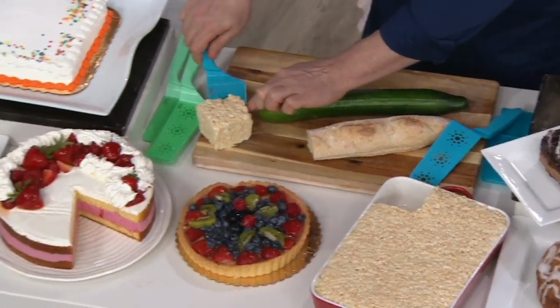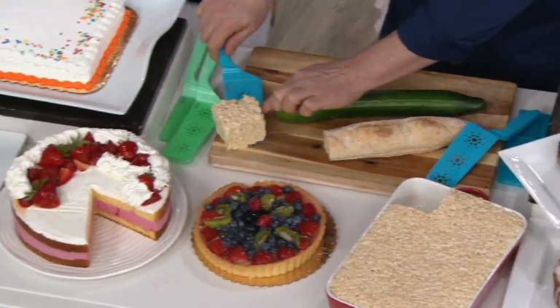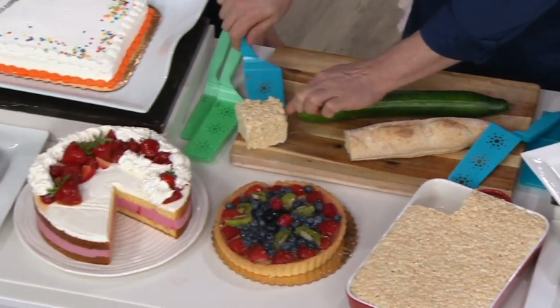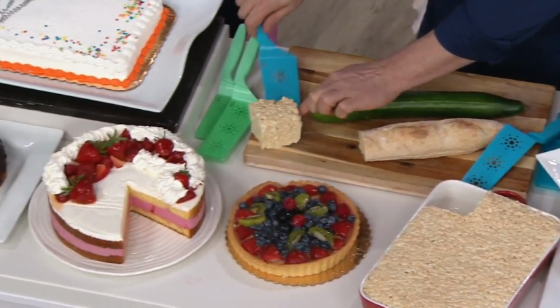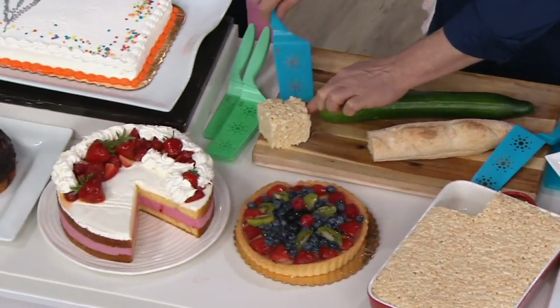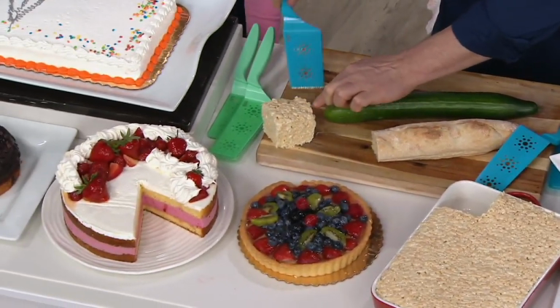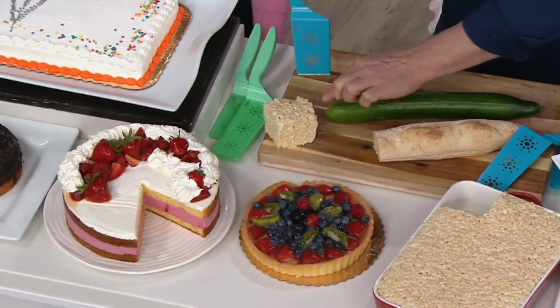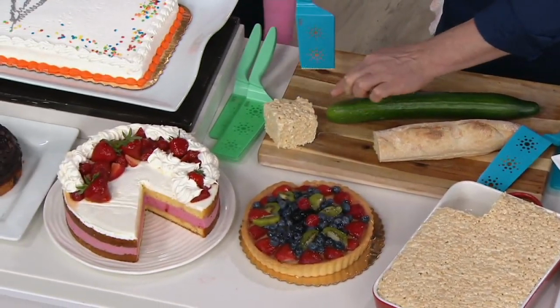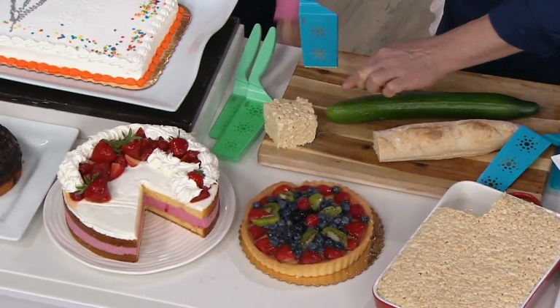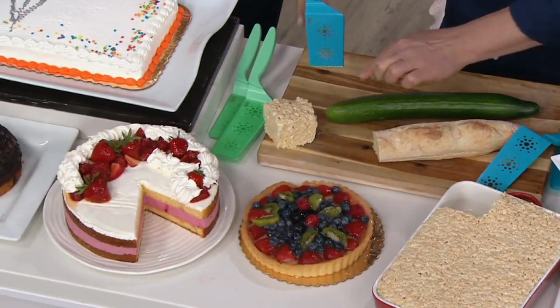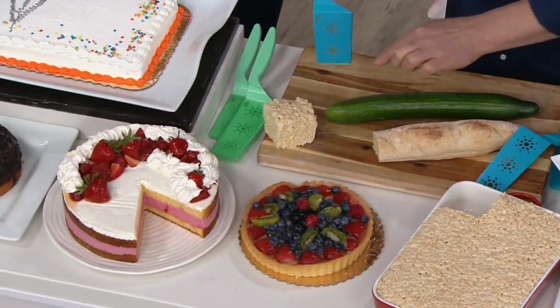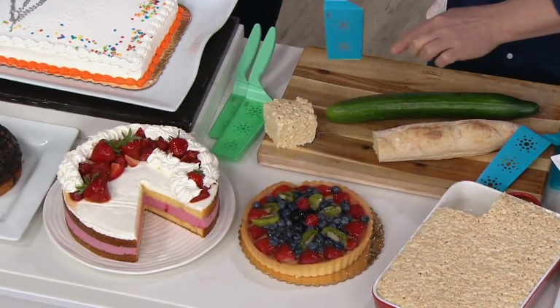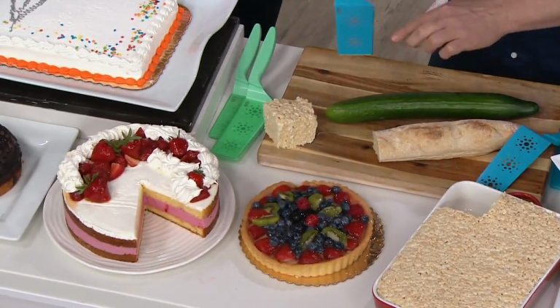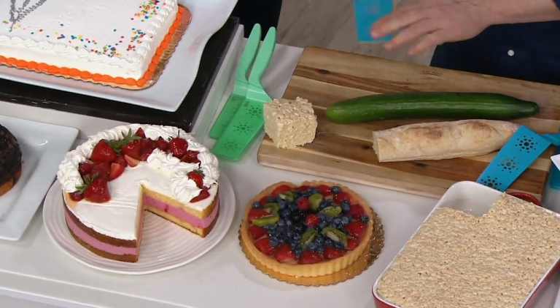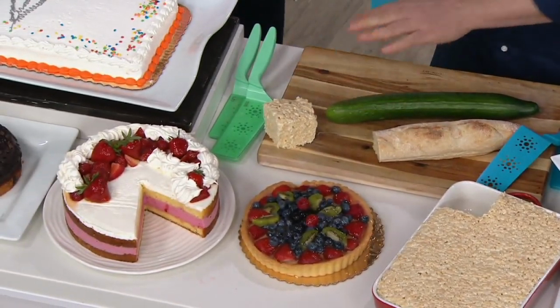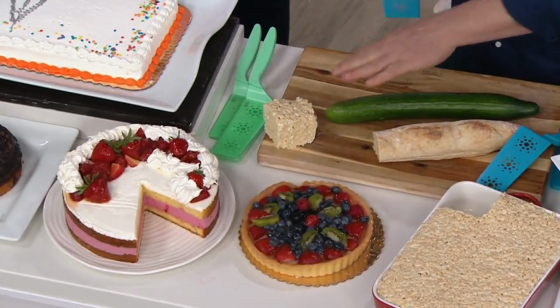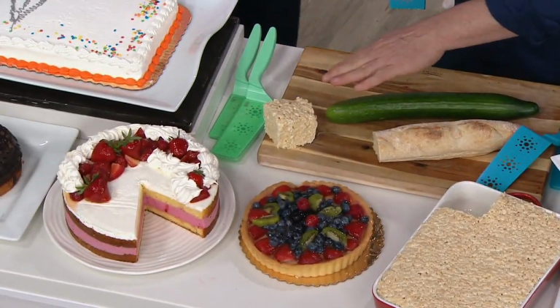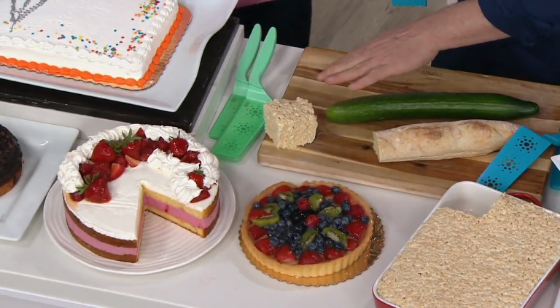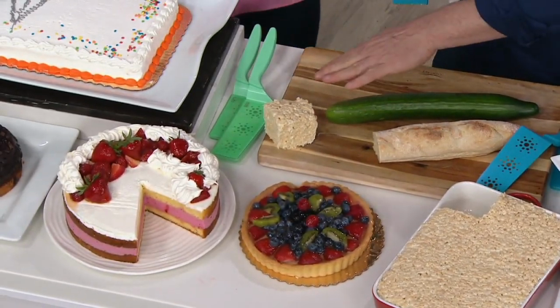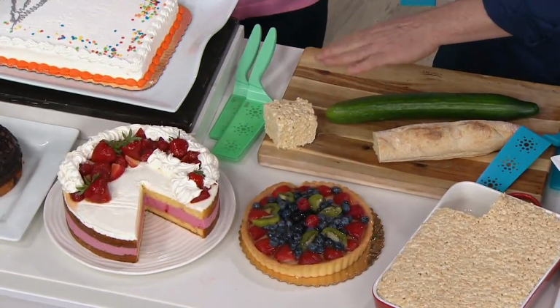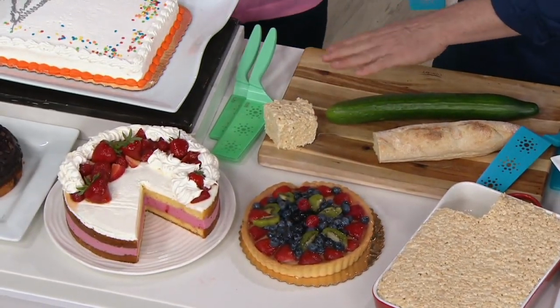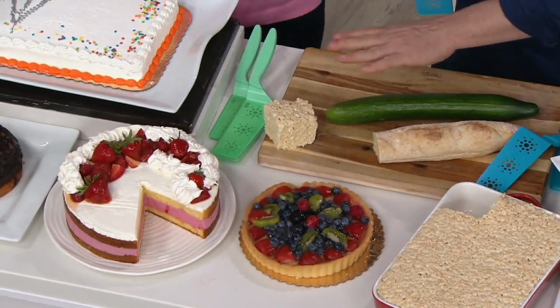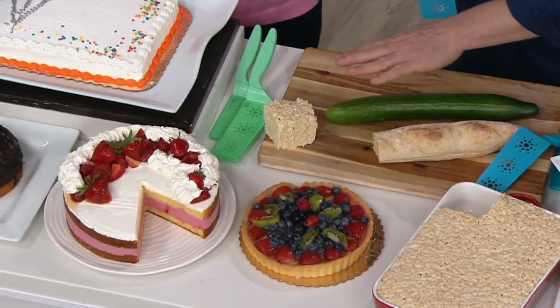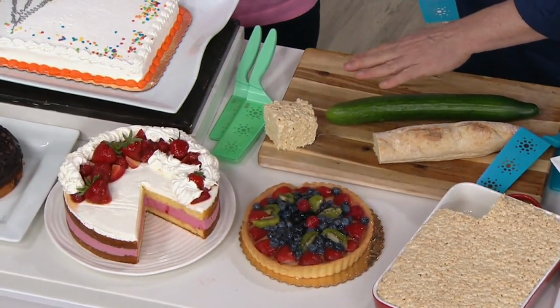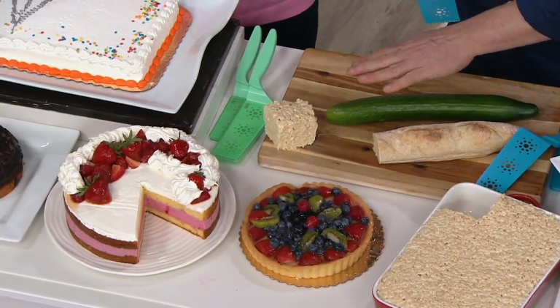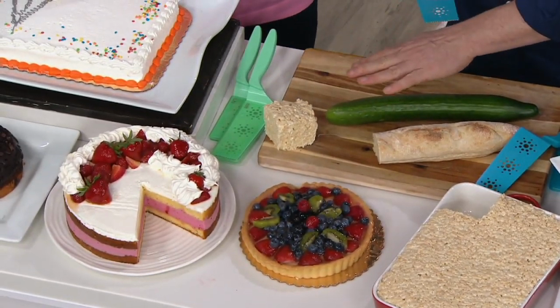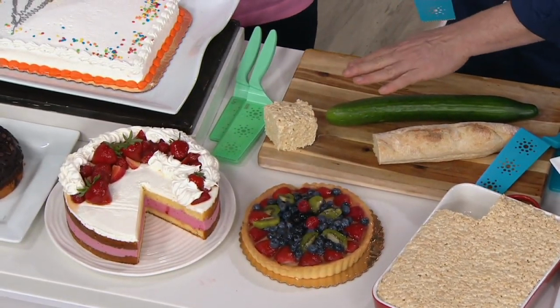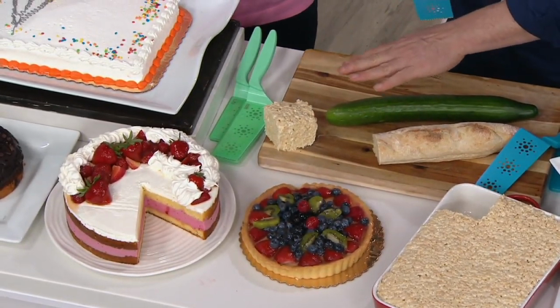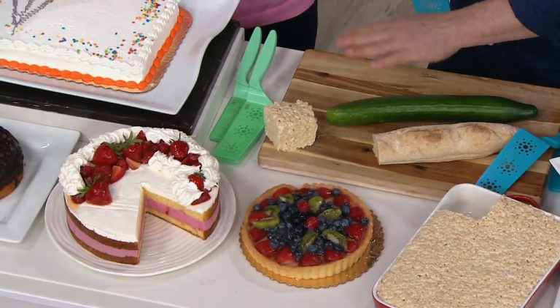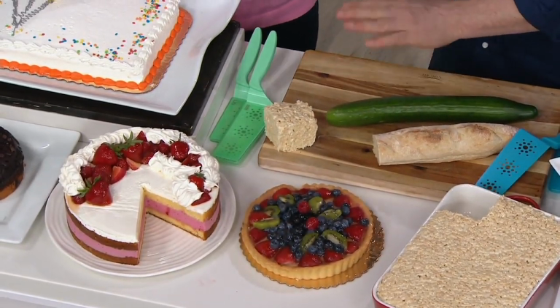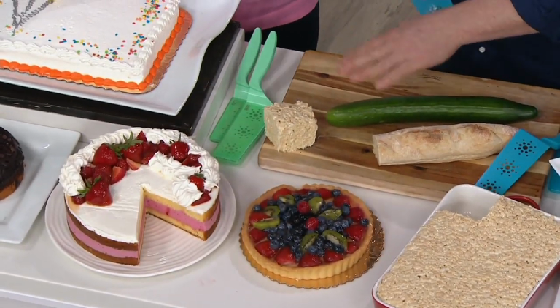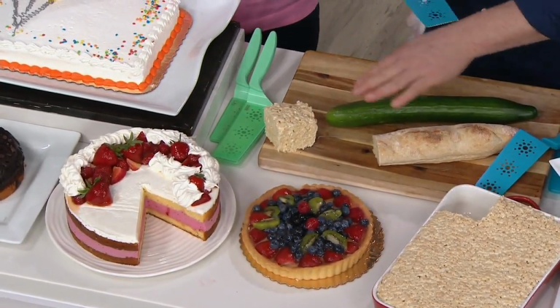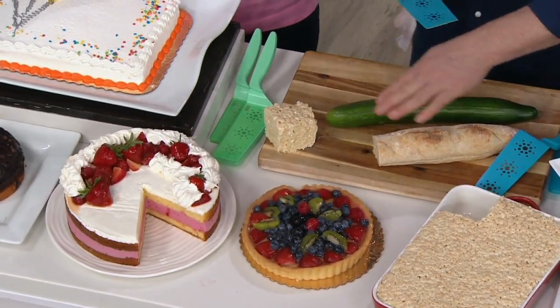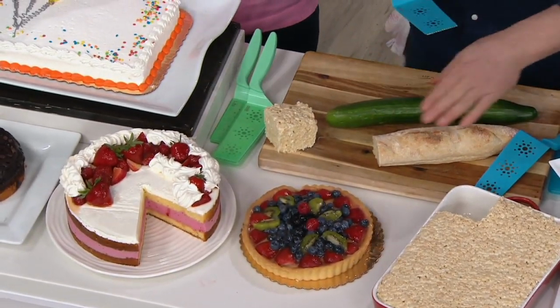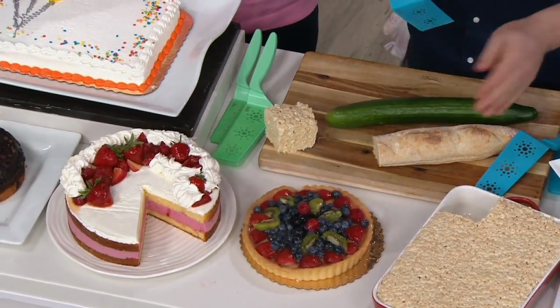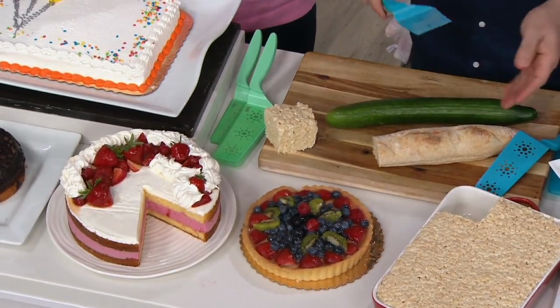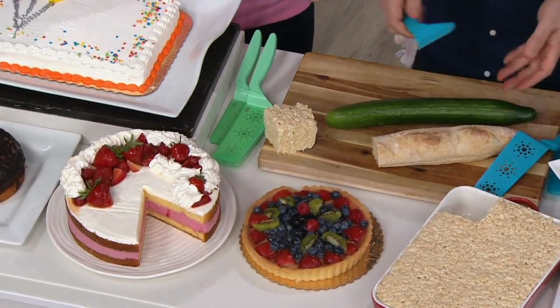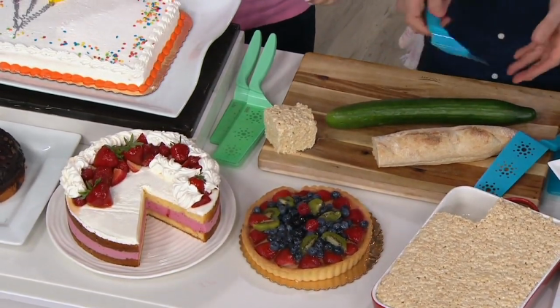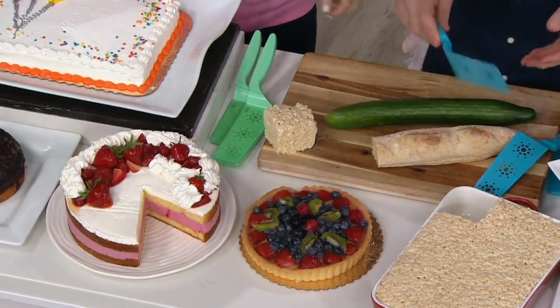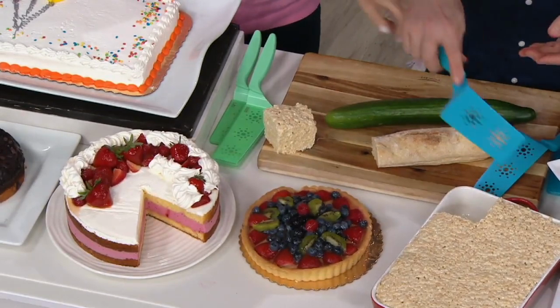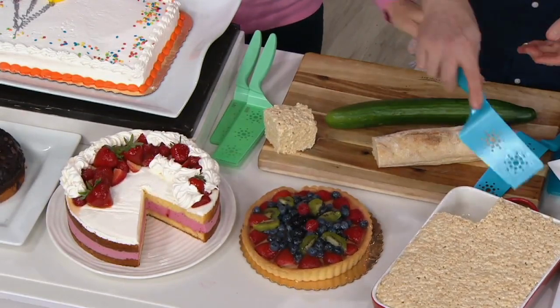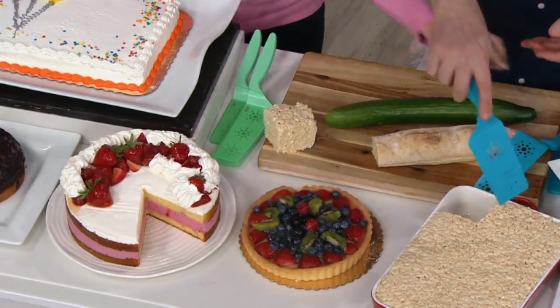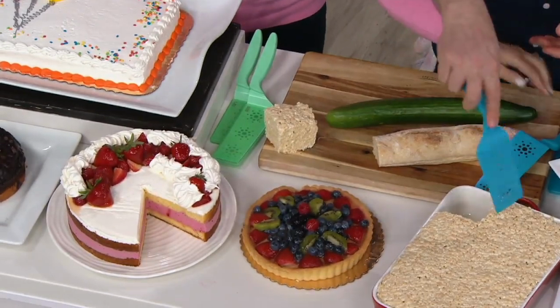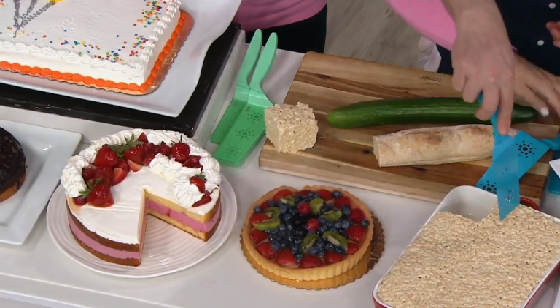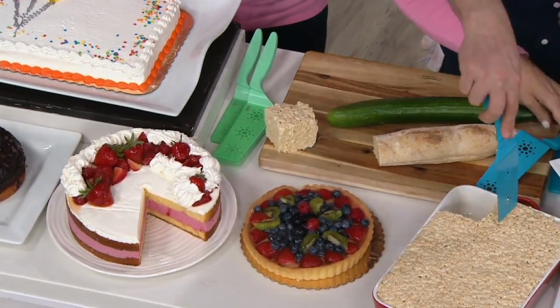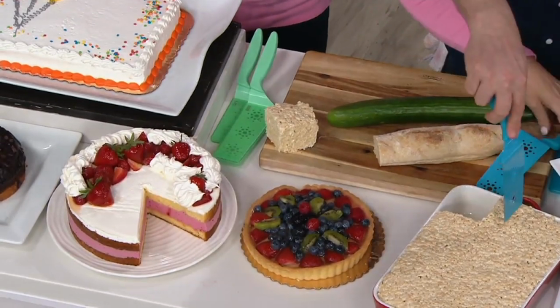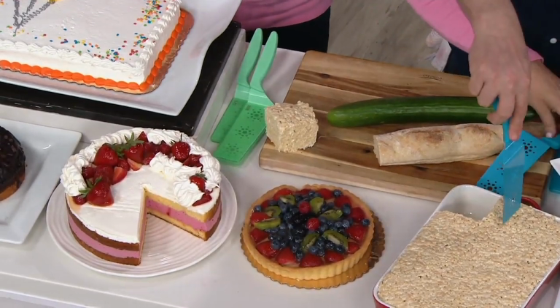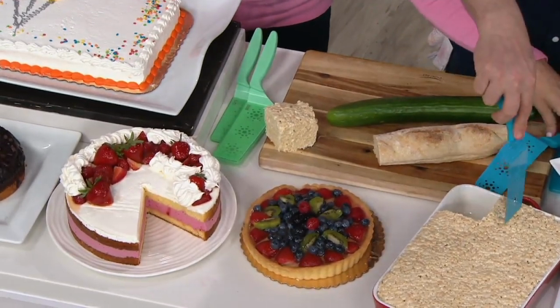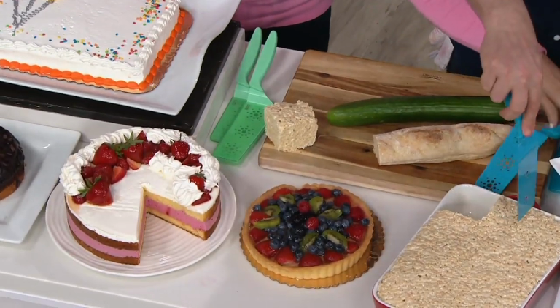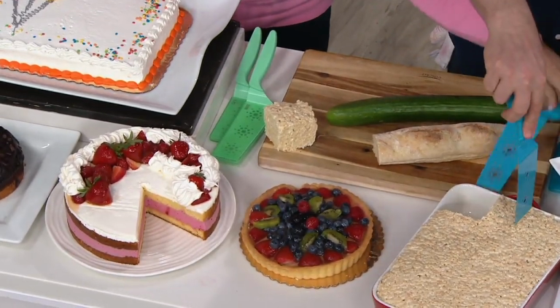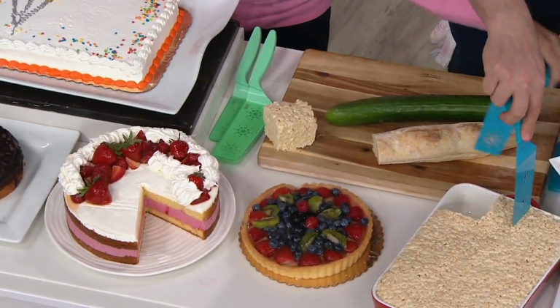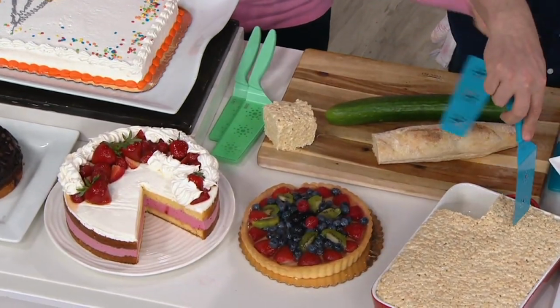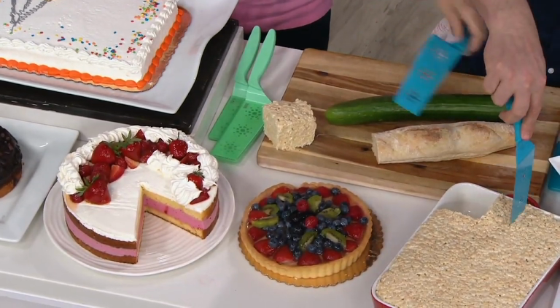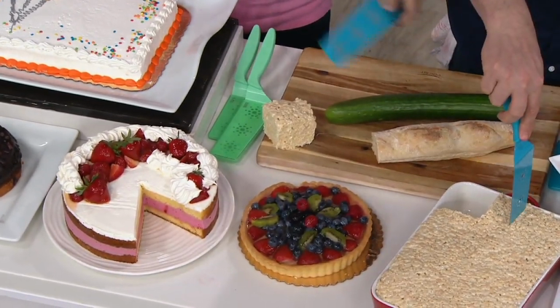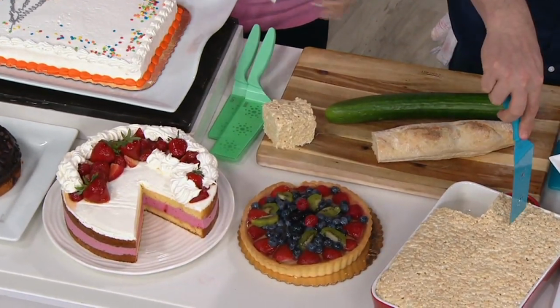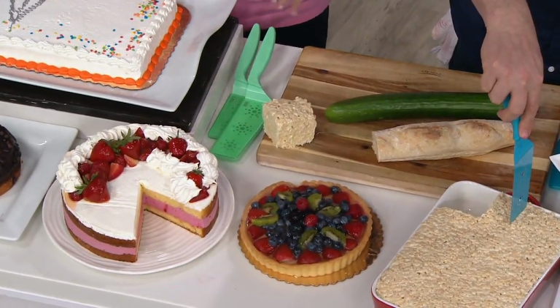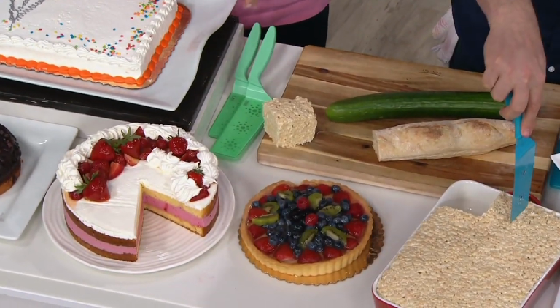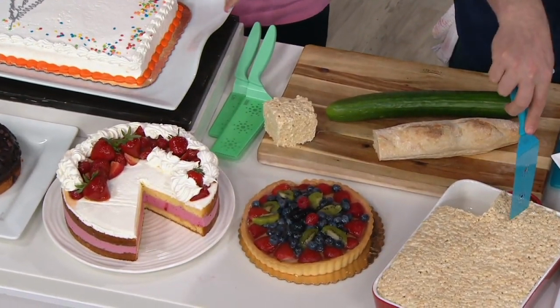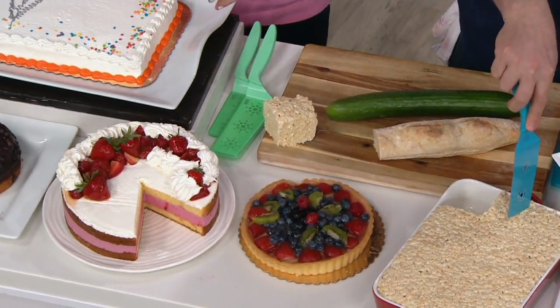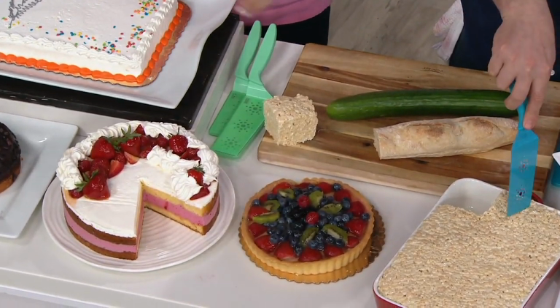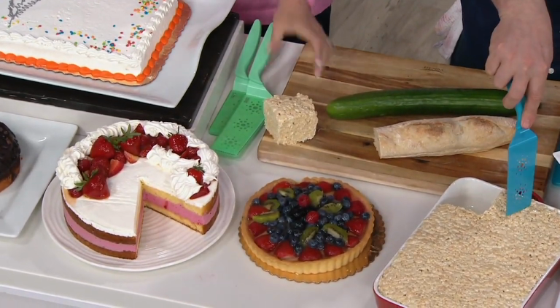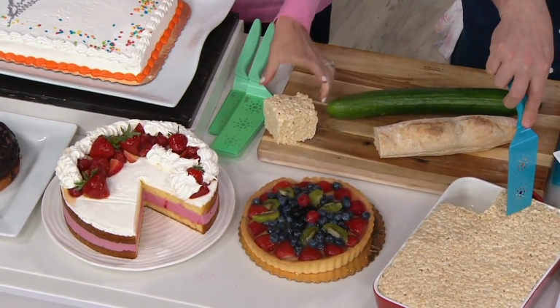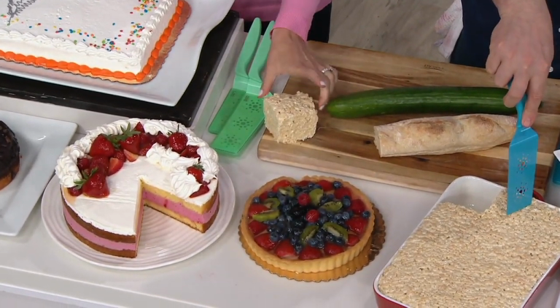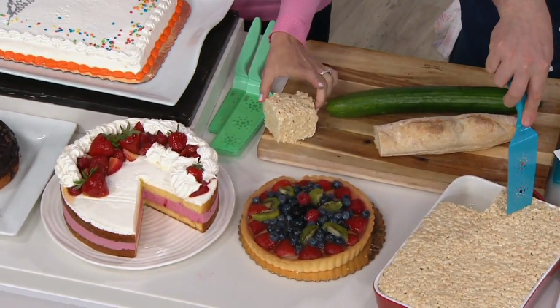Oh my gosh. I don't know if you want that, but this is freshly baked — it's warm. Okay, freshly made. Well, let me use your skinny and I'm just going to cut a smaller piece.